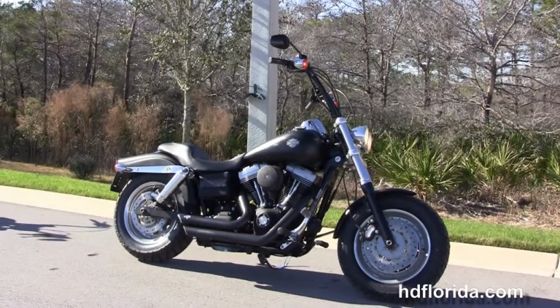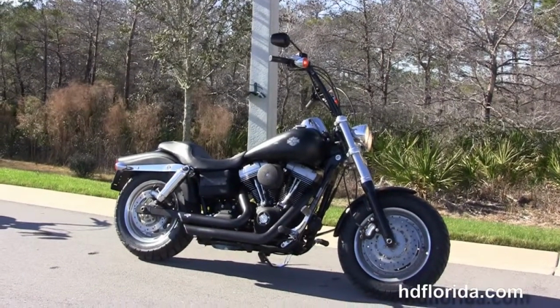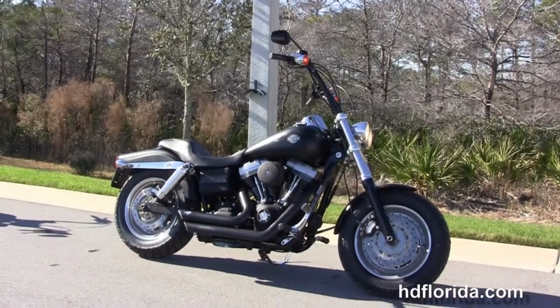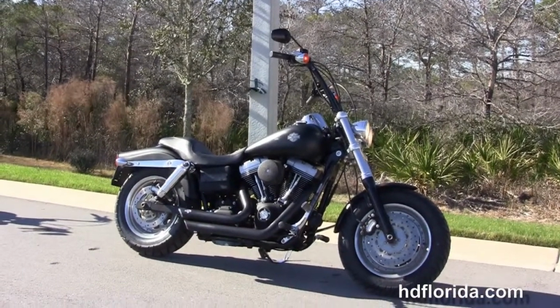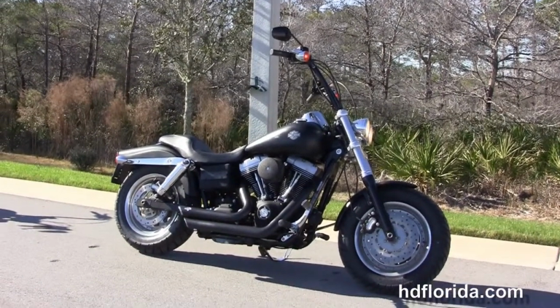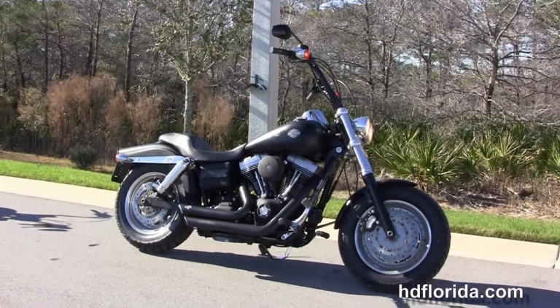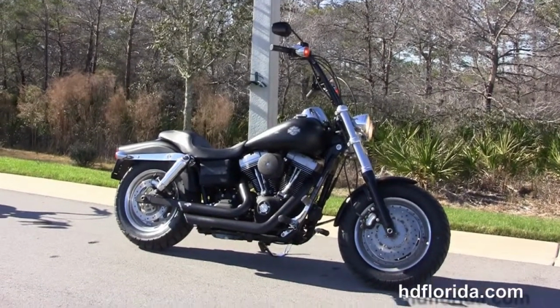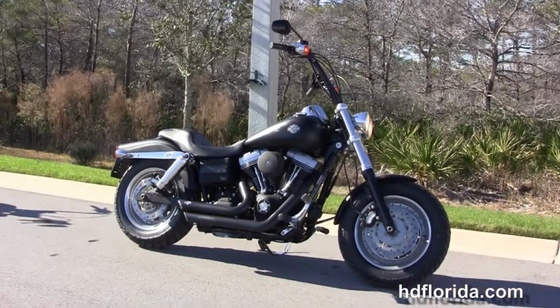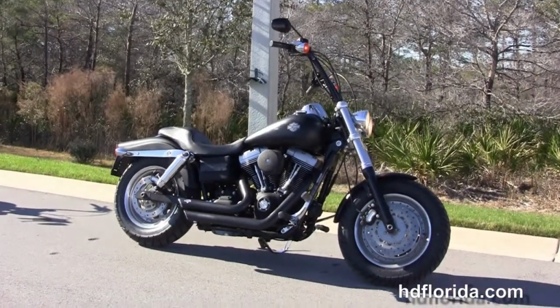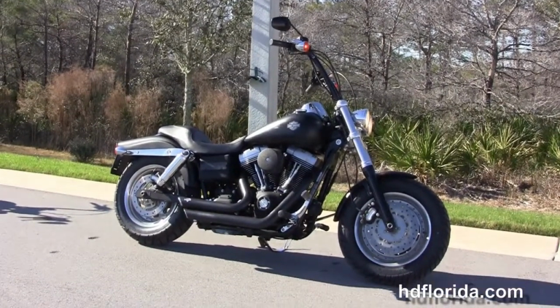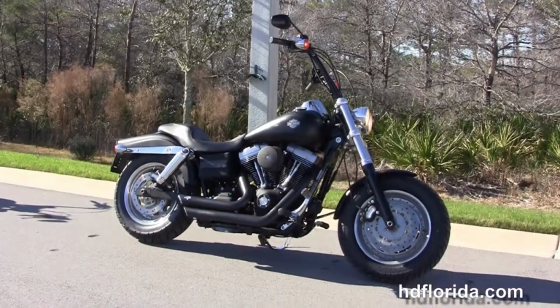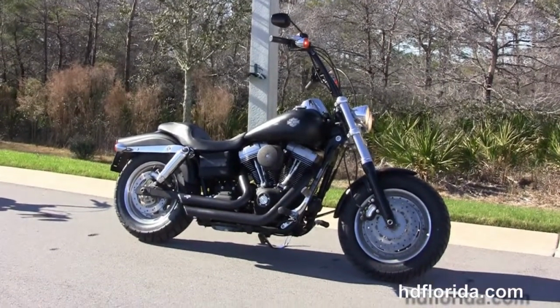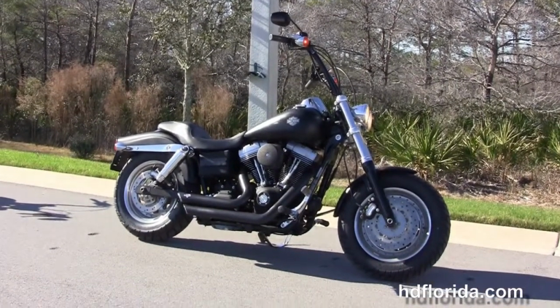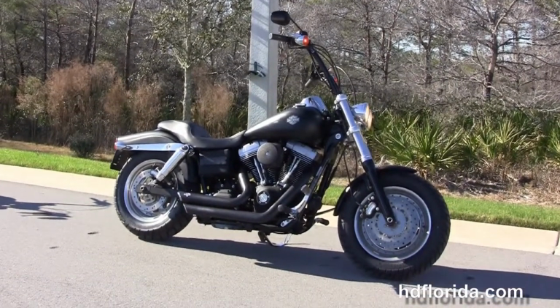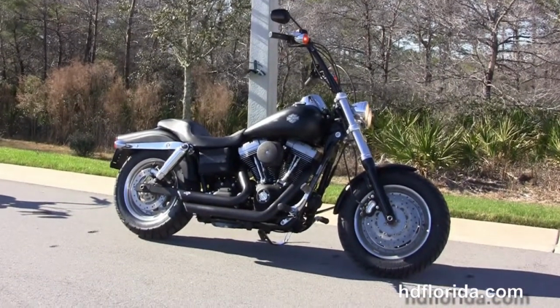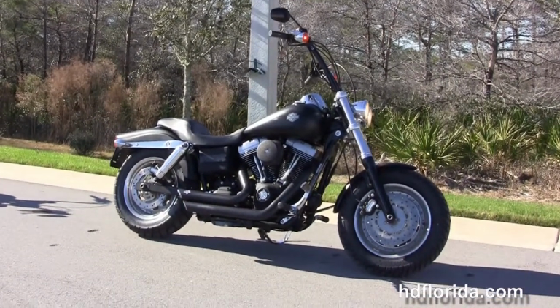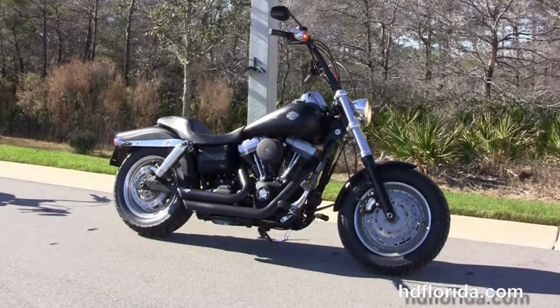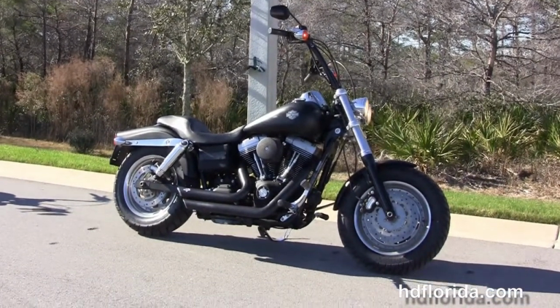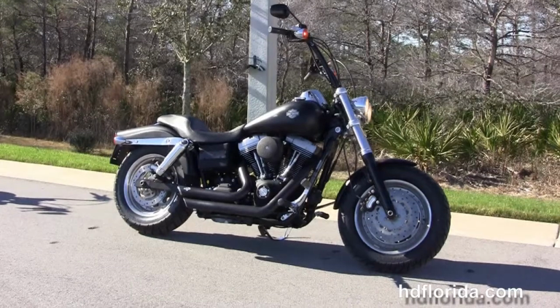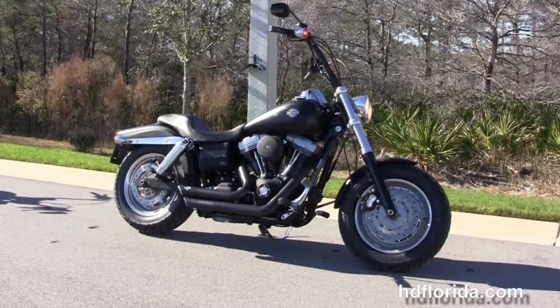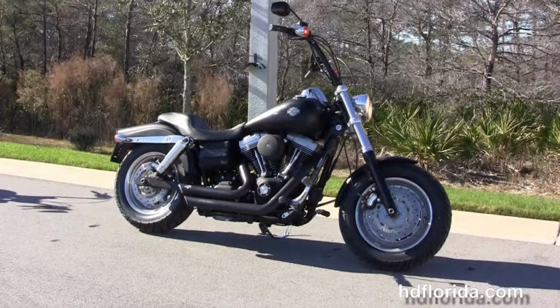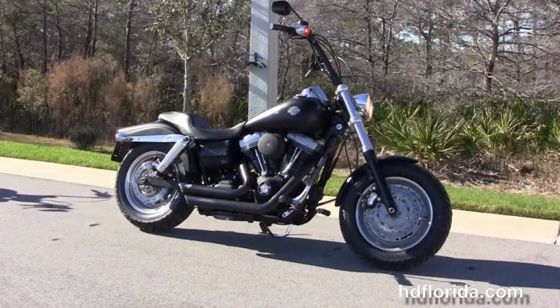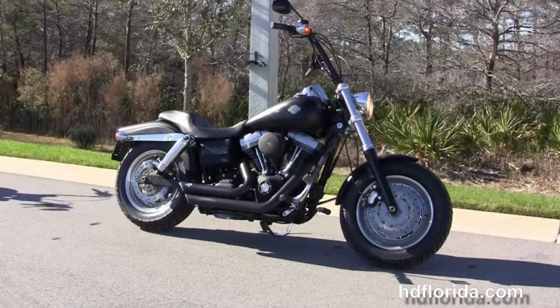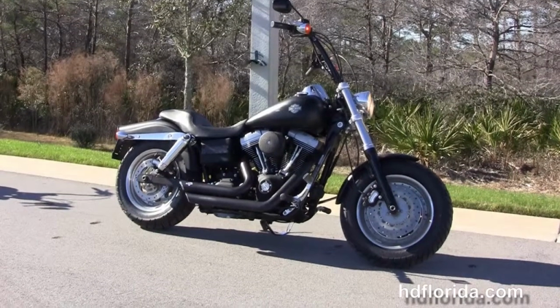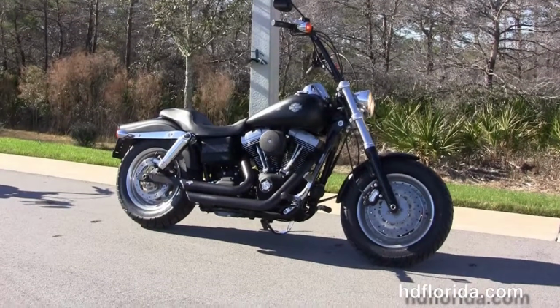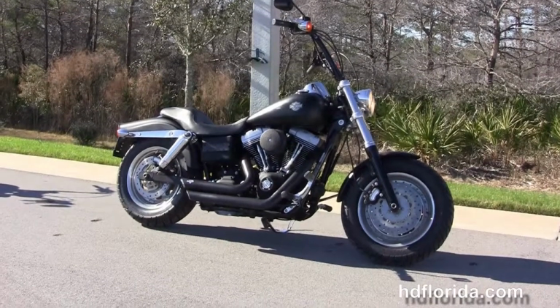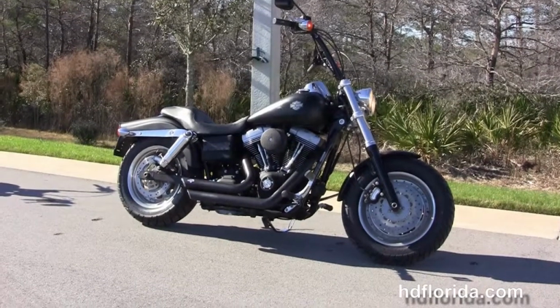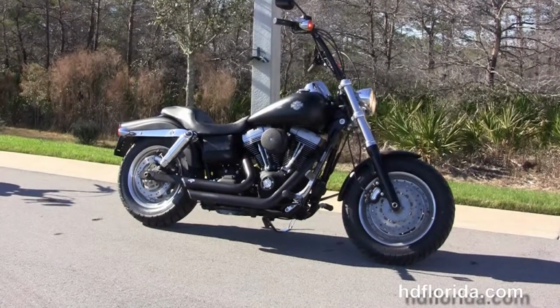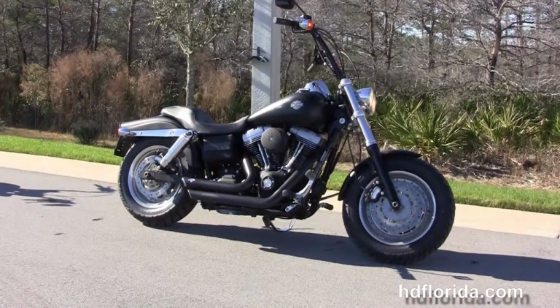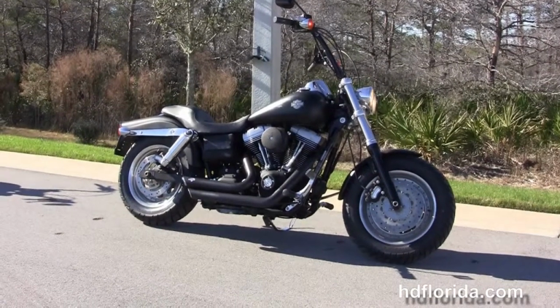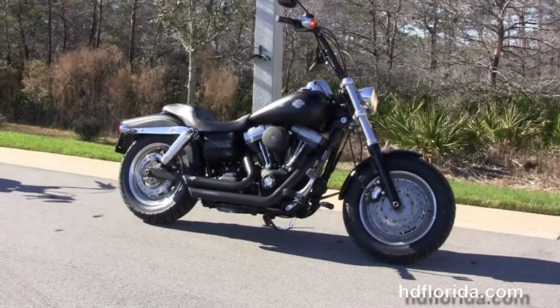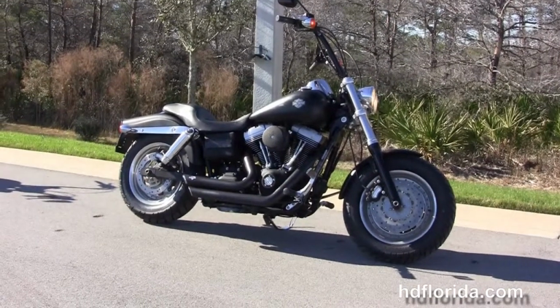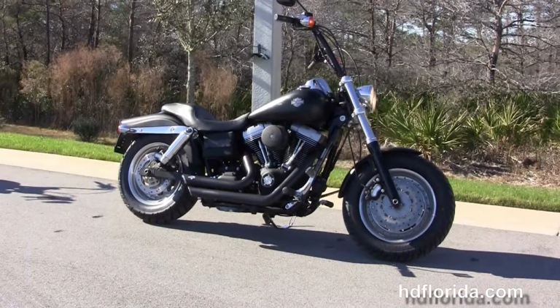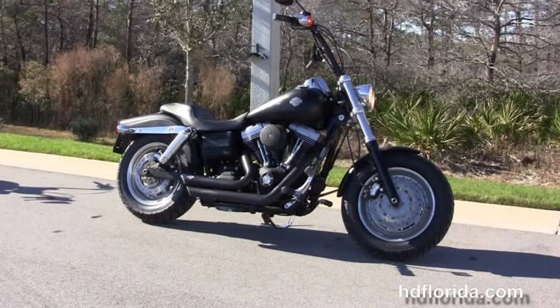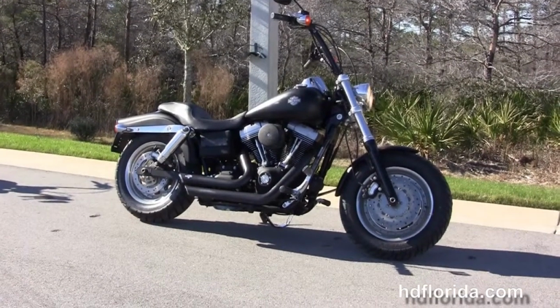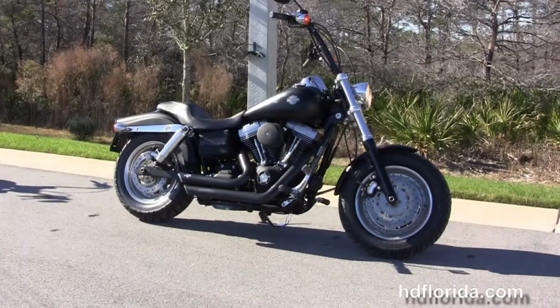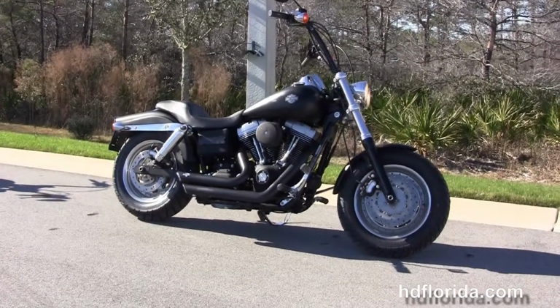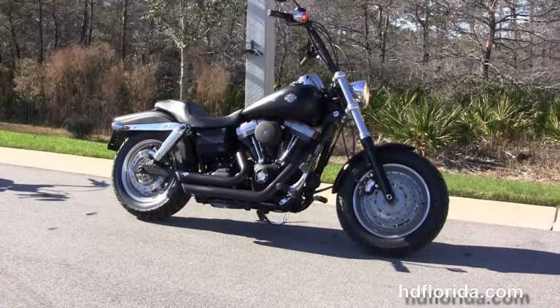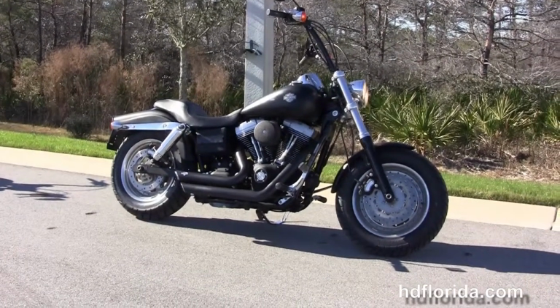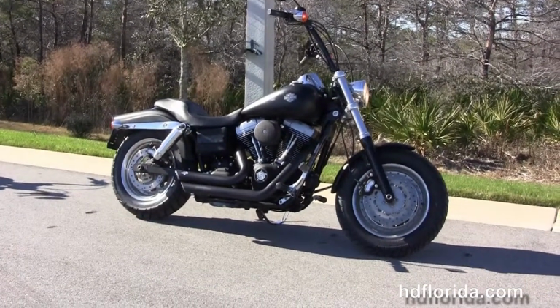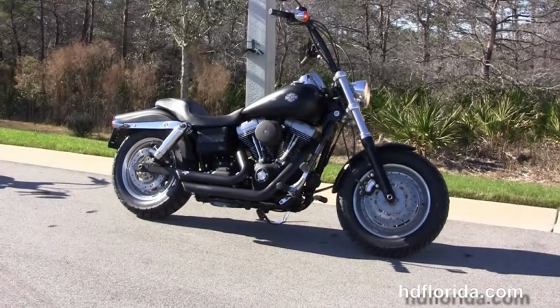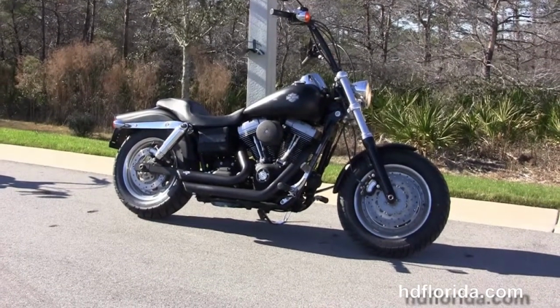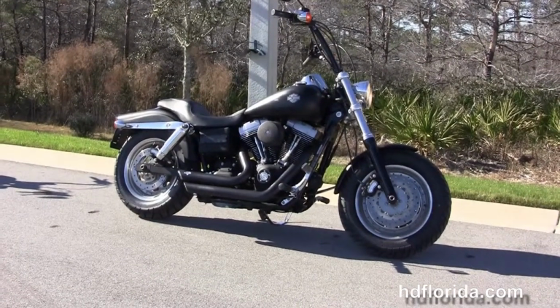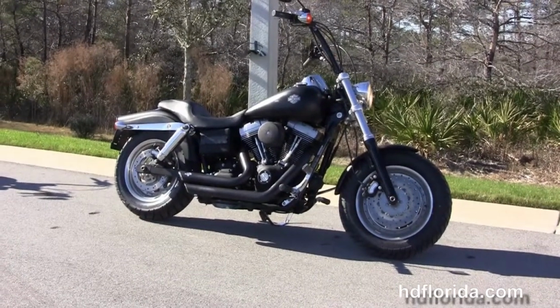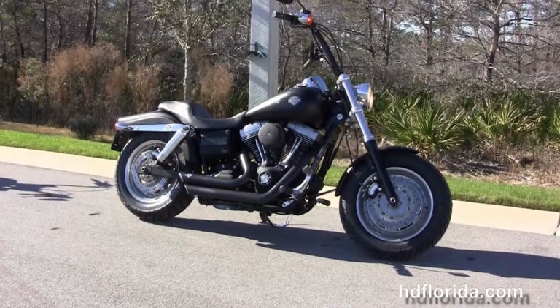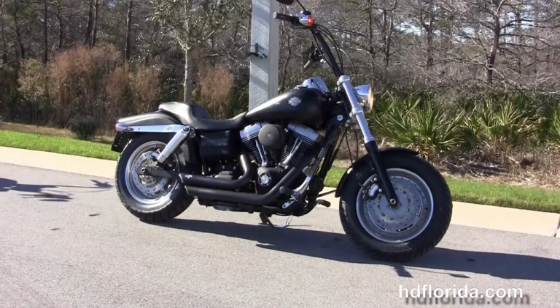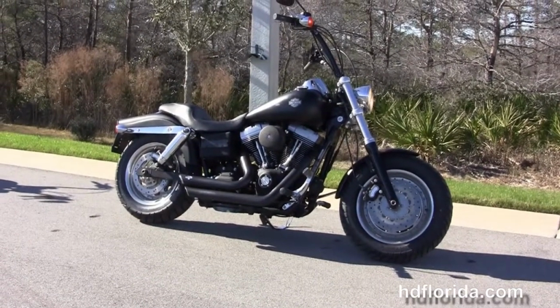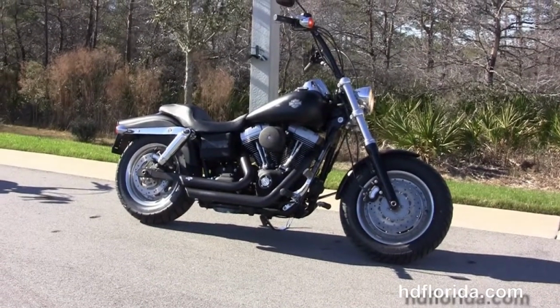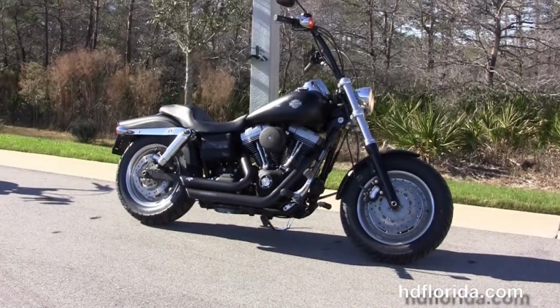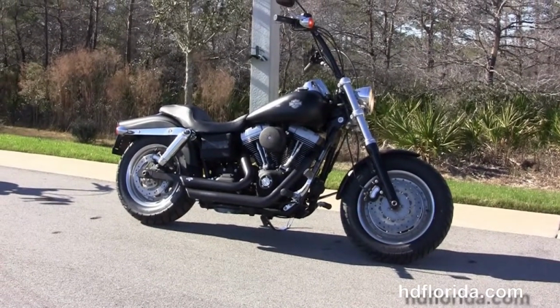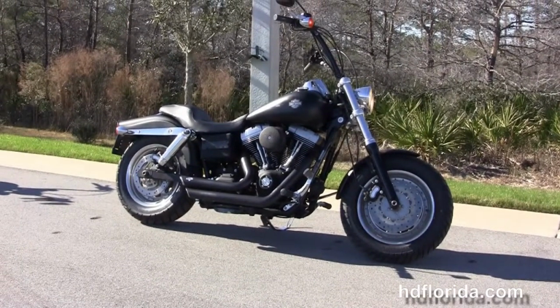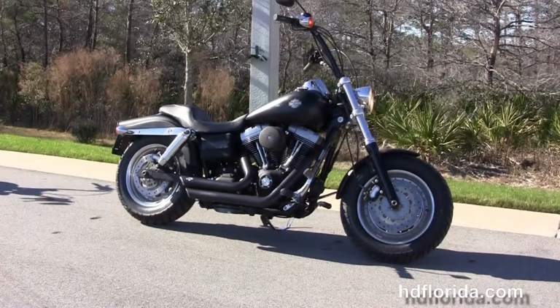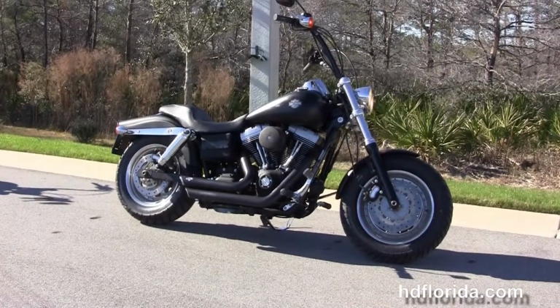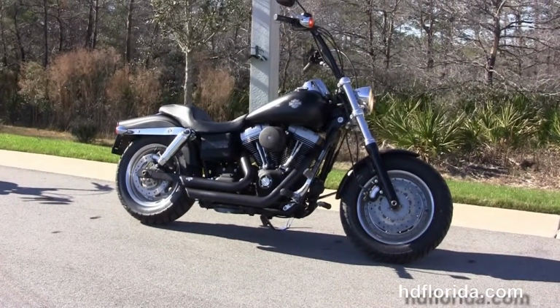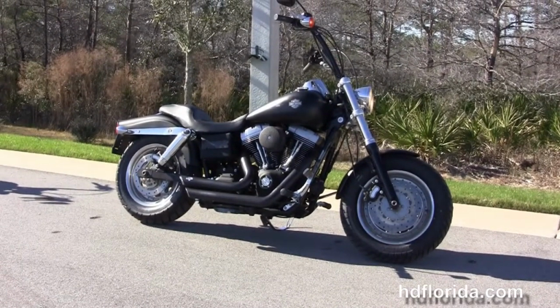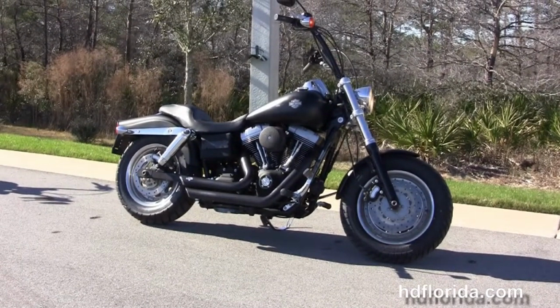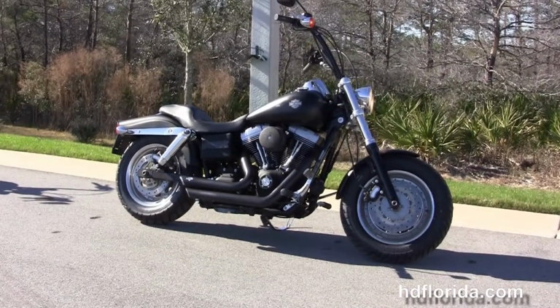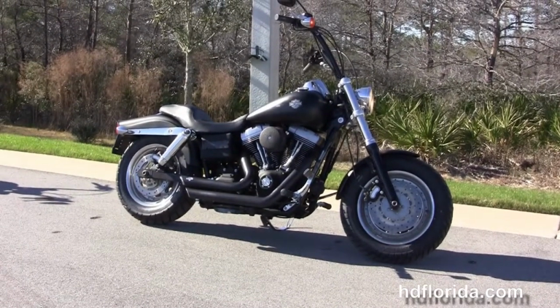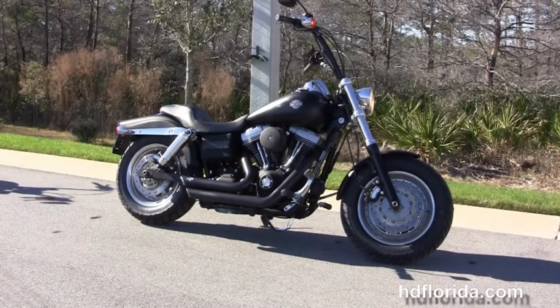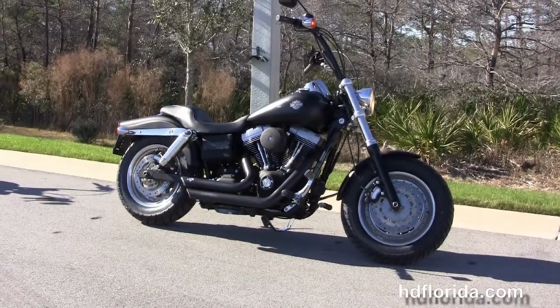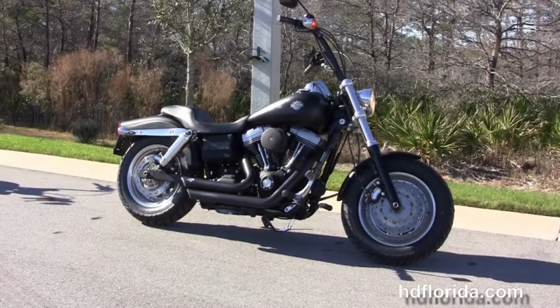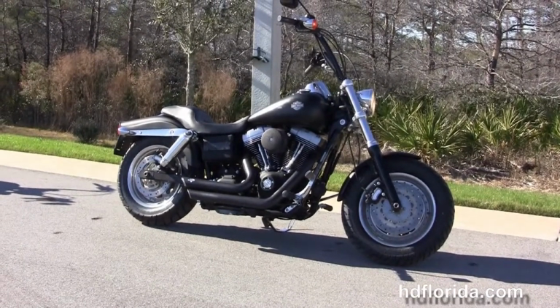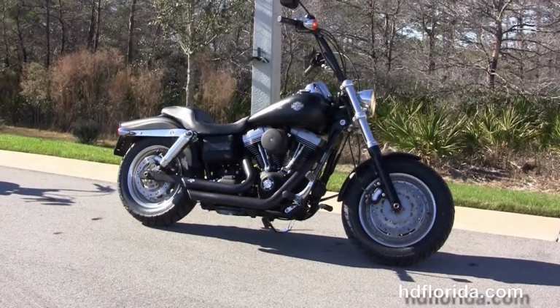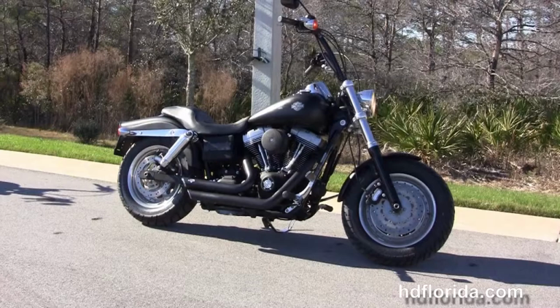We are rated number one in customer service, have over 1,200 new and previously enjoyed motorcycles for you to choose from, and we ship used bikes anywhere in the world.